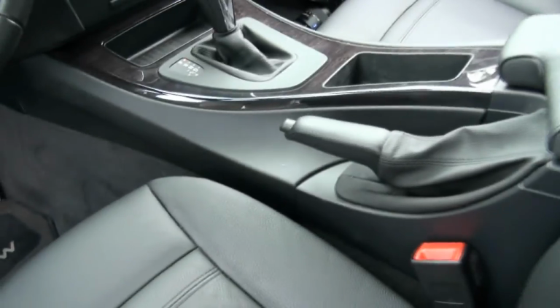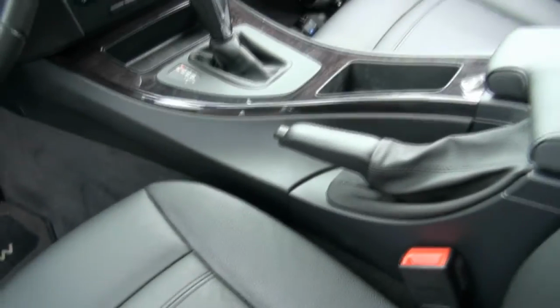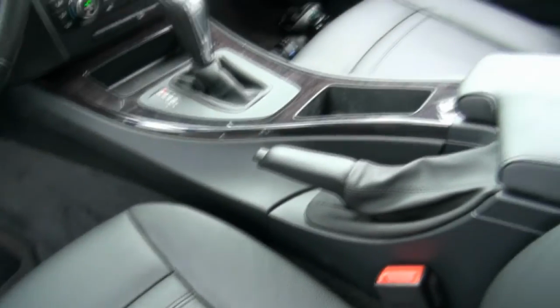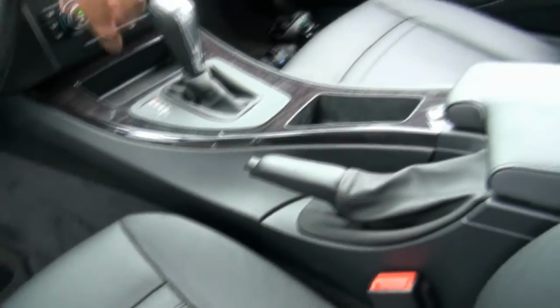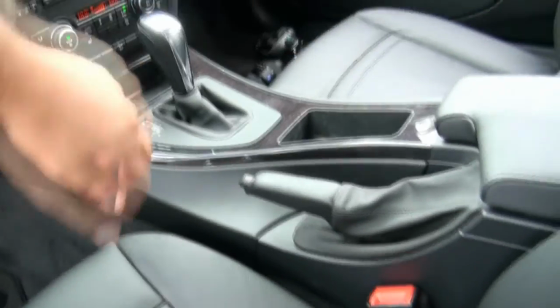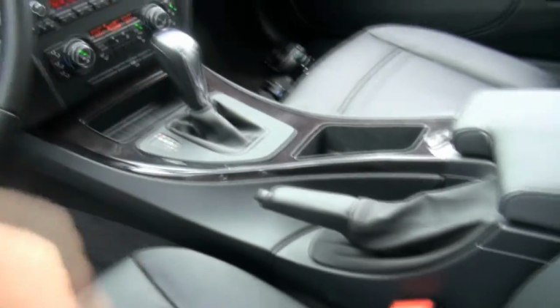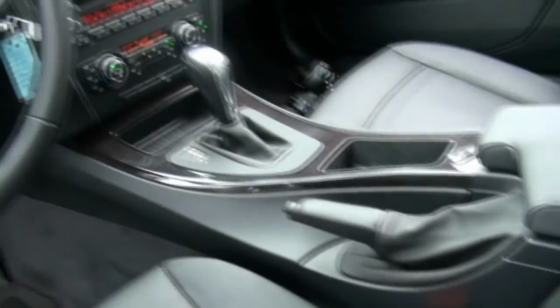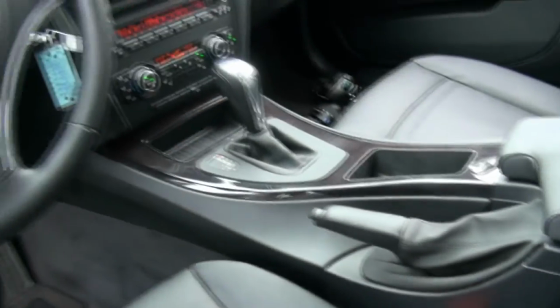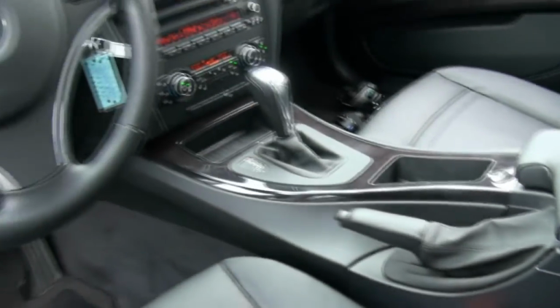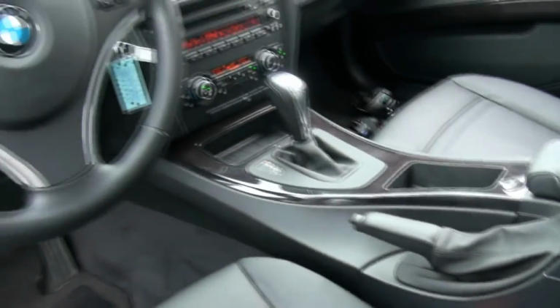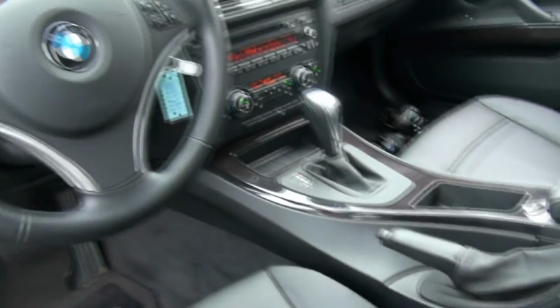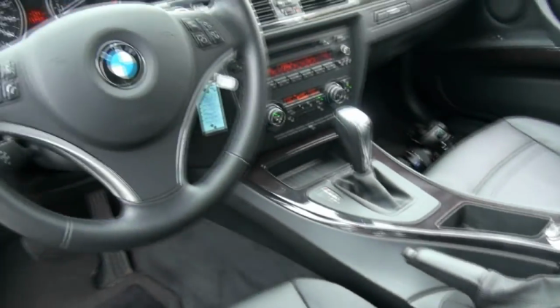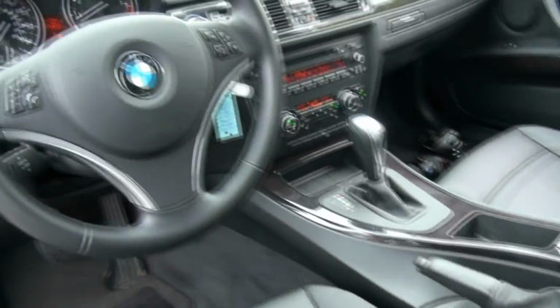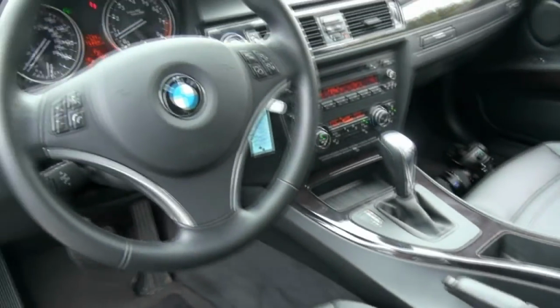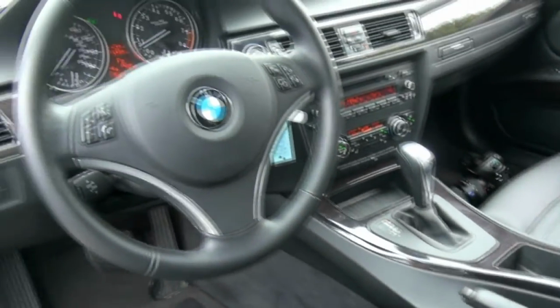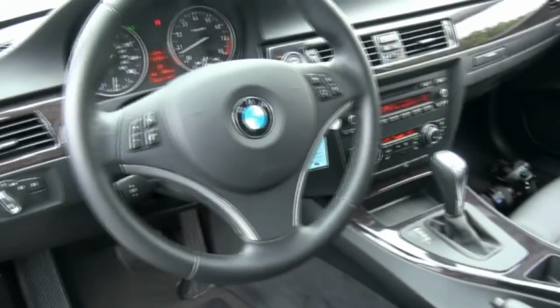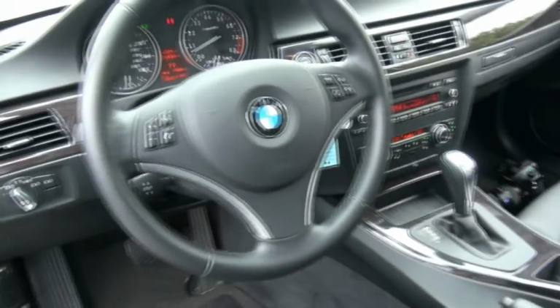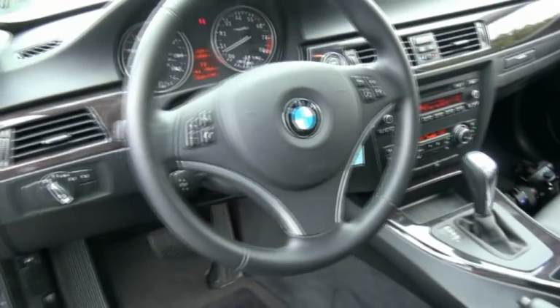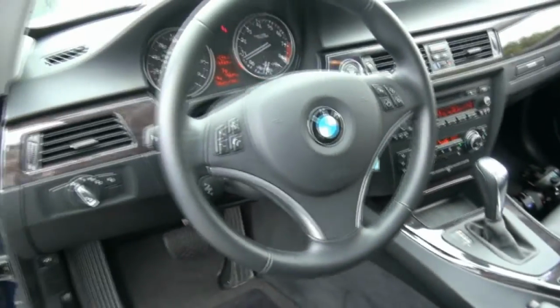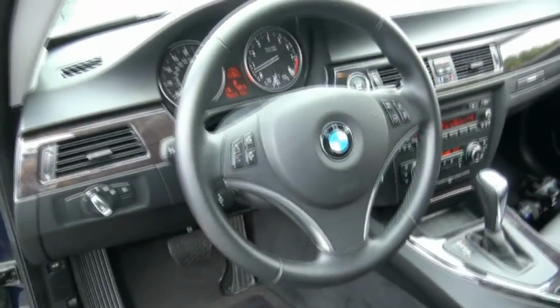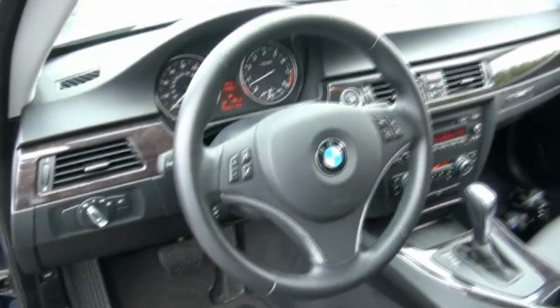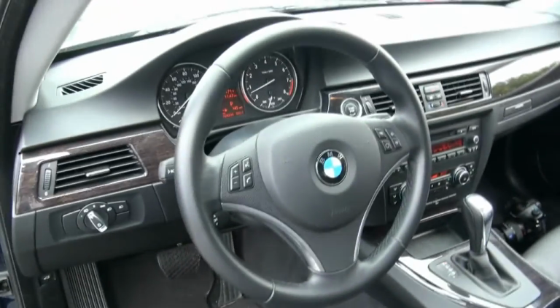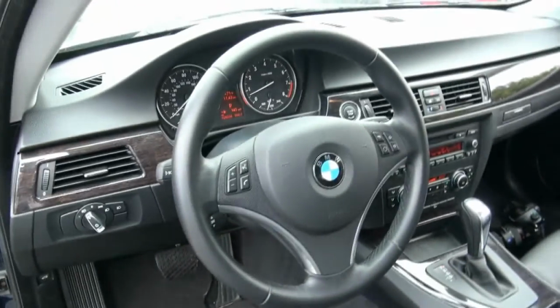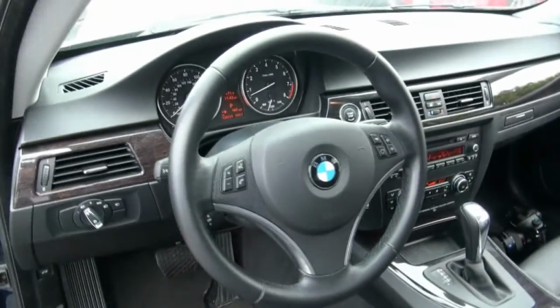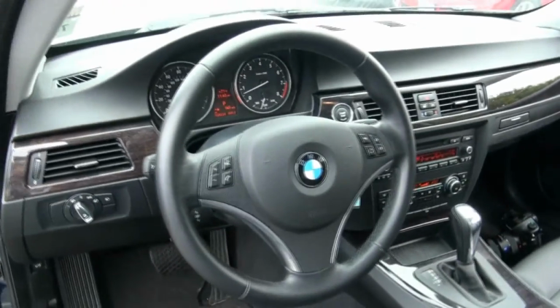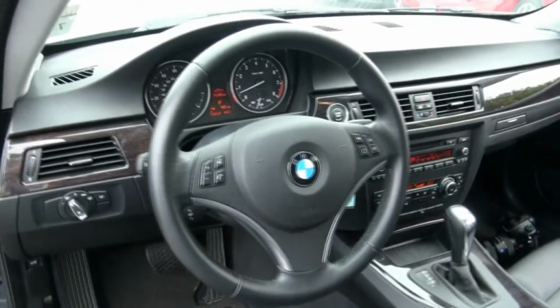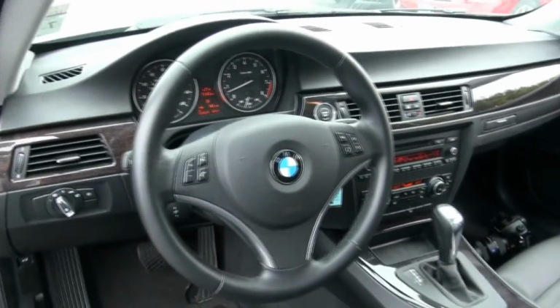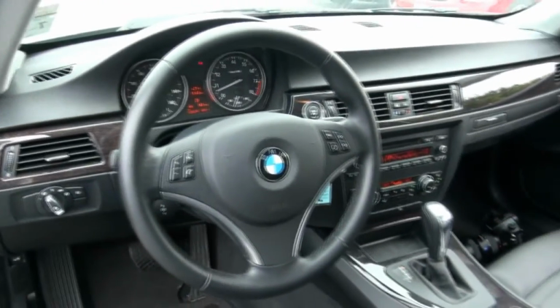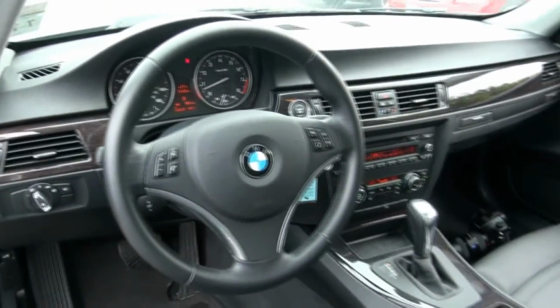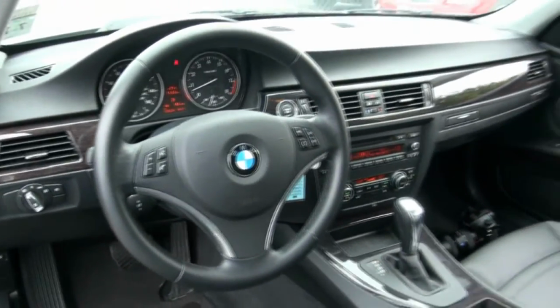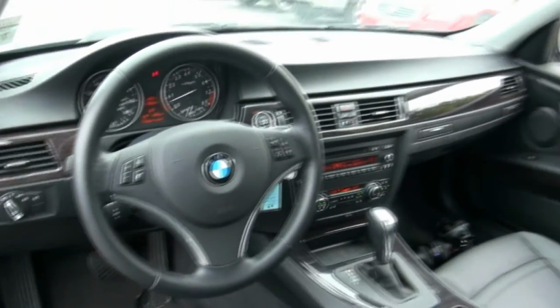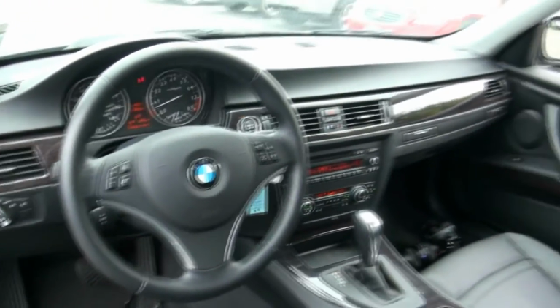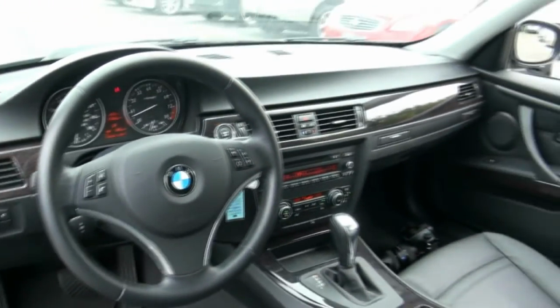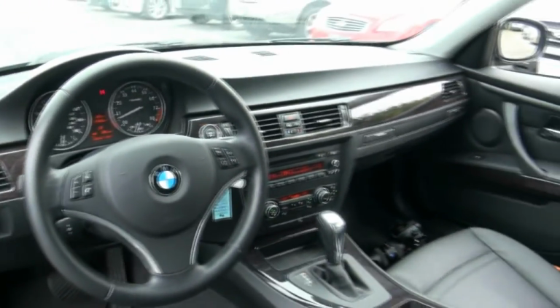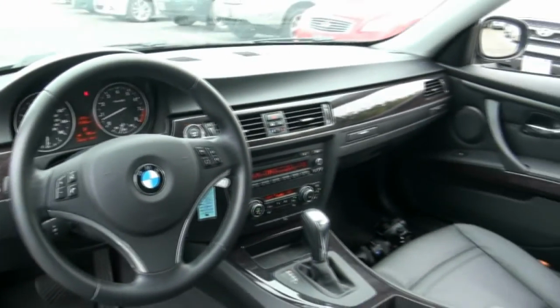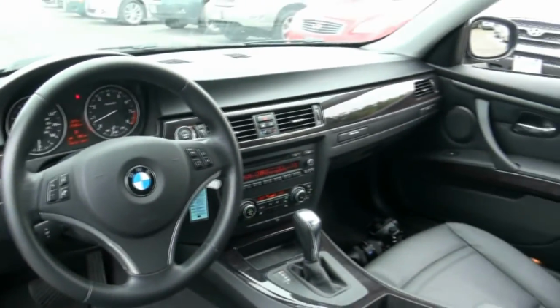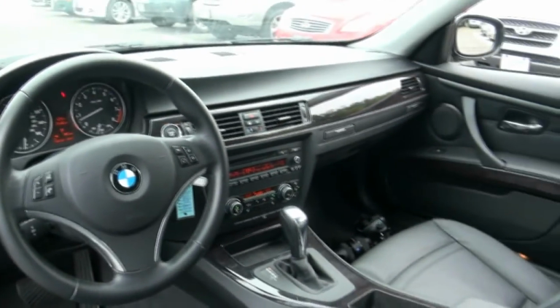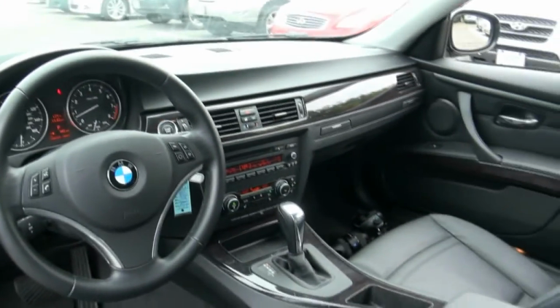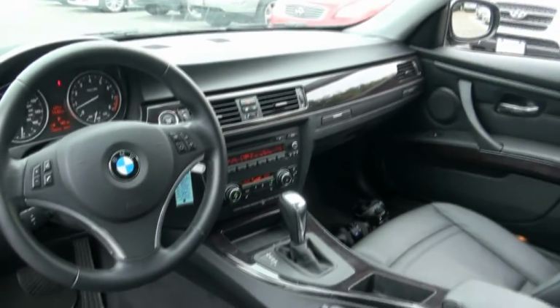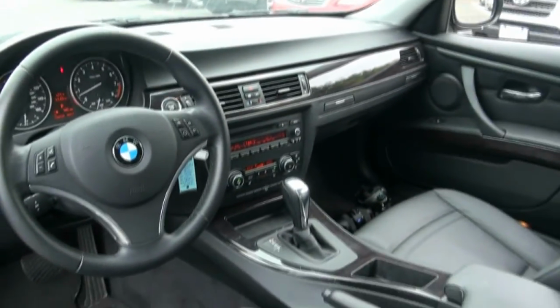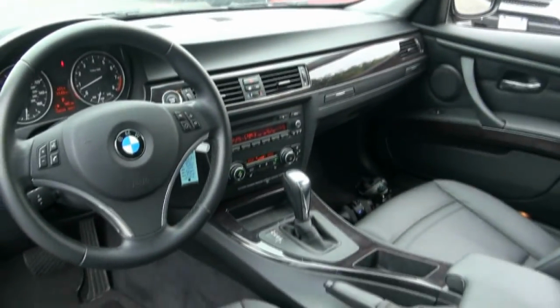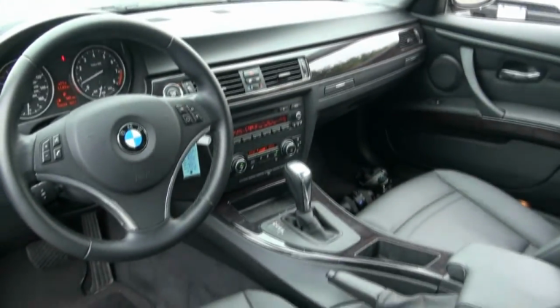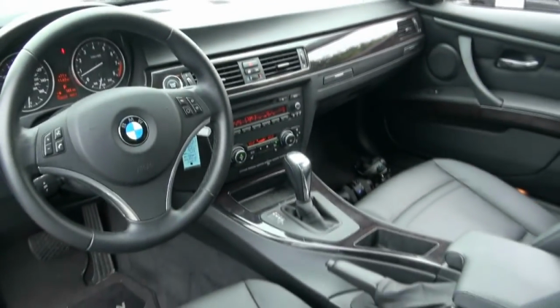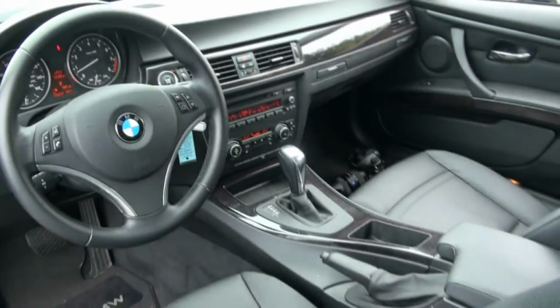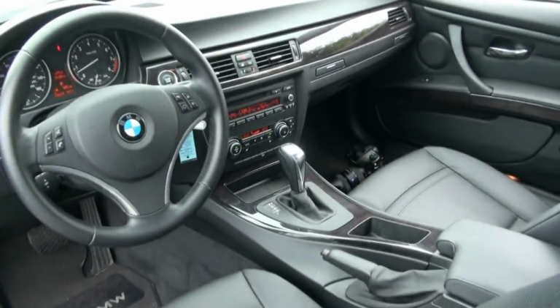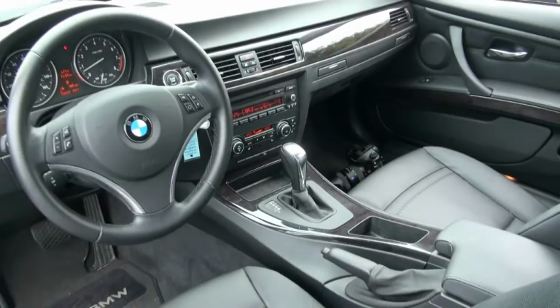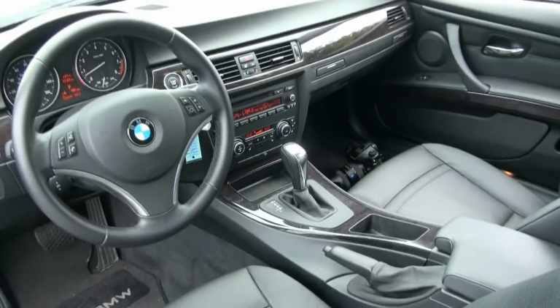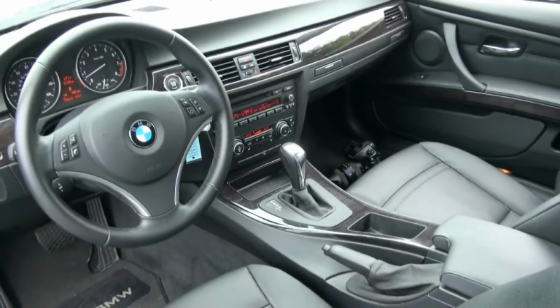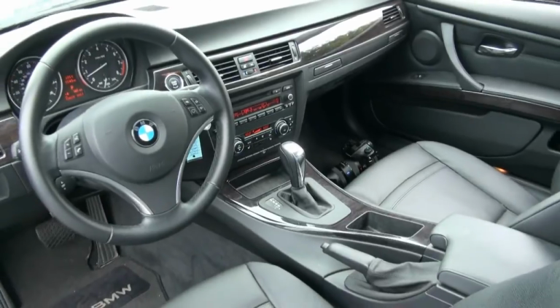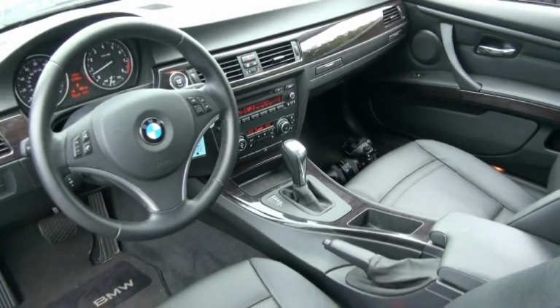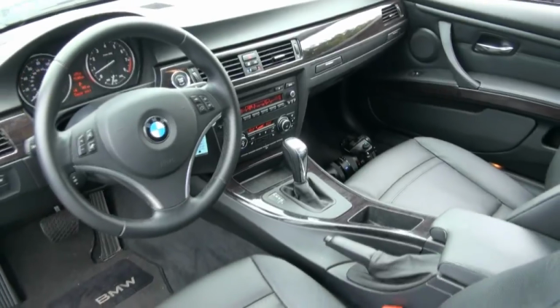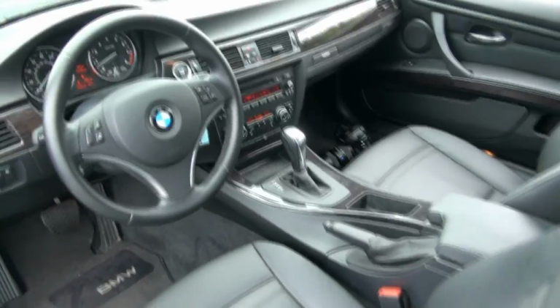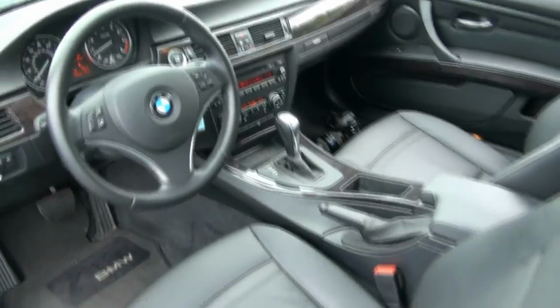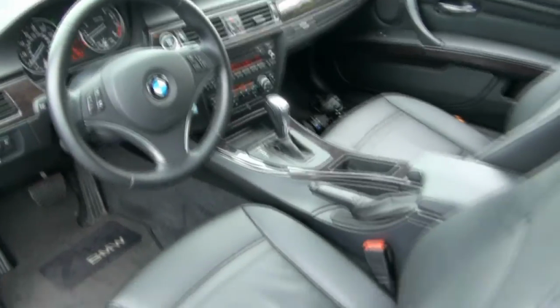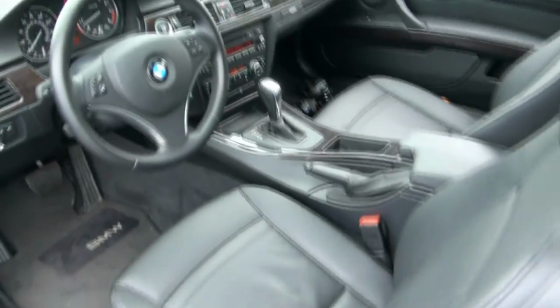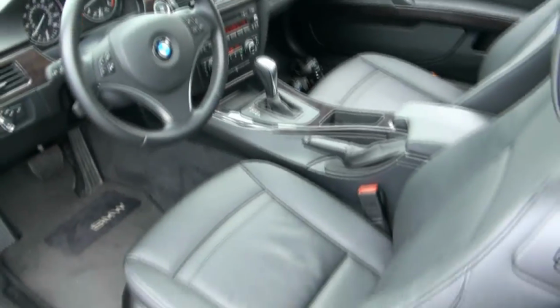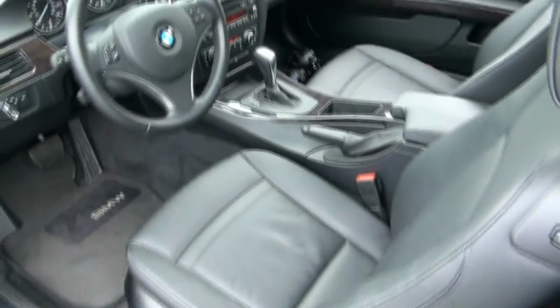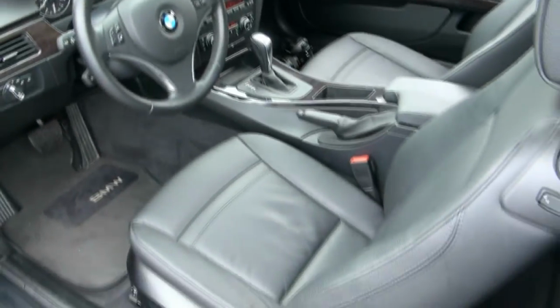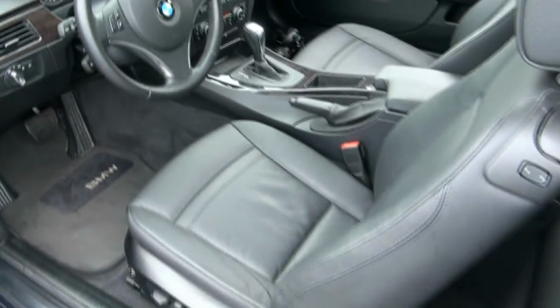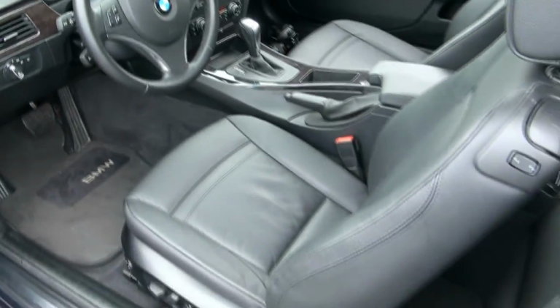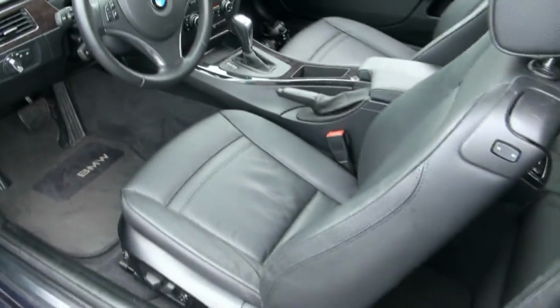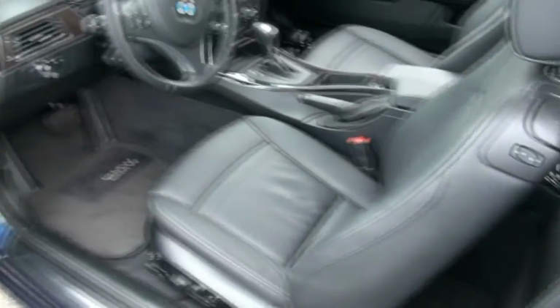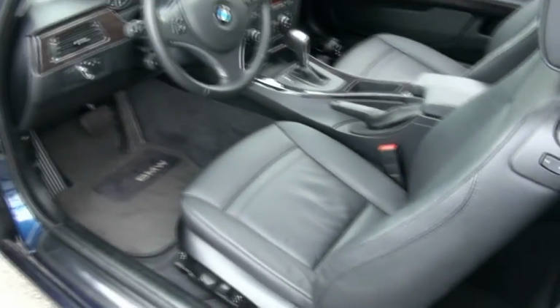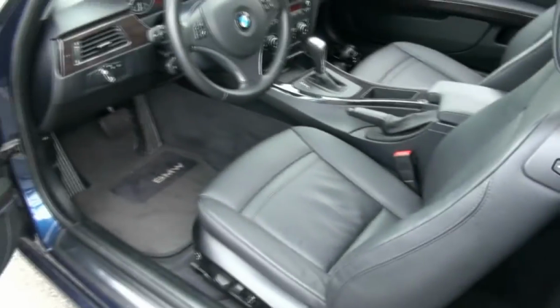Nice leather interior. Three-spoke steering wheel. Has the start and stop button there.